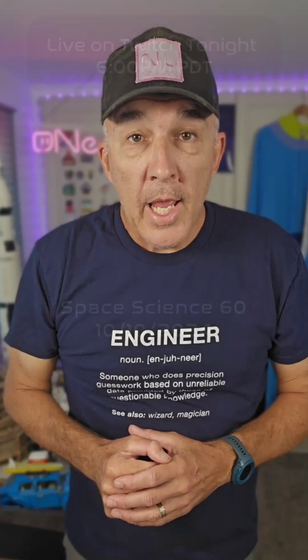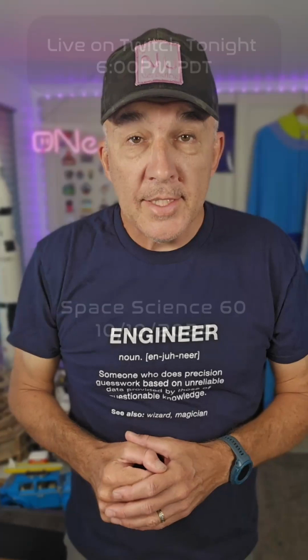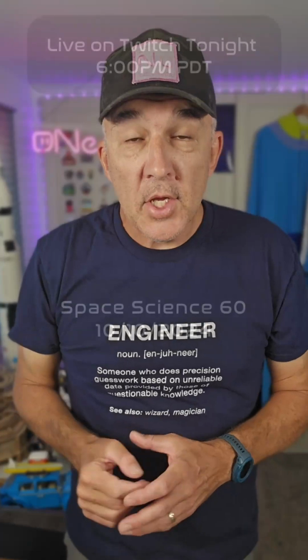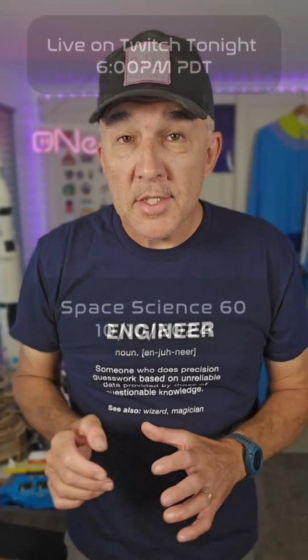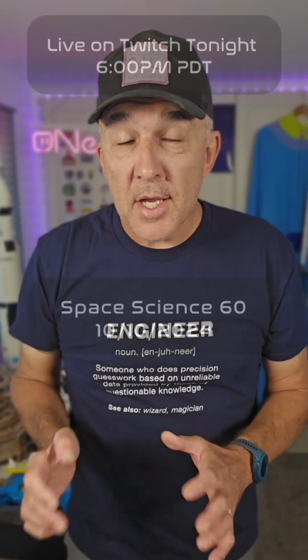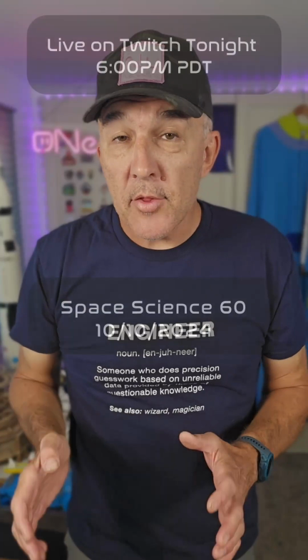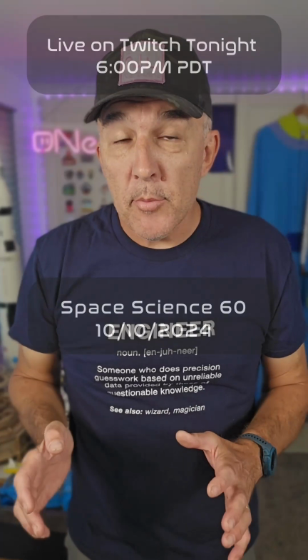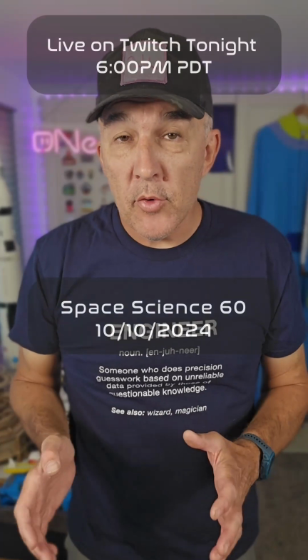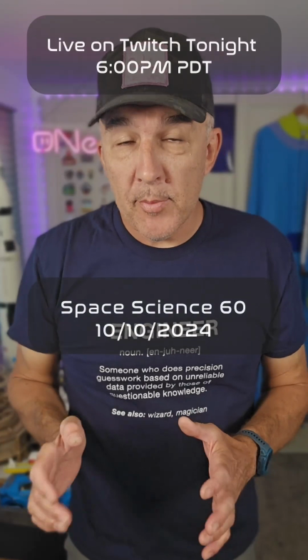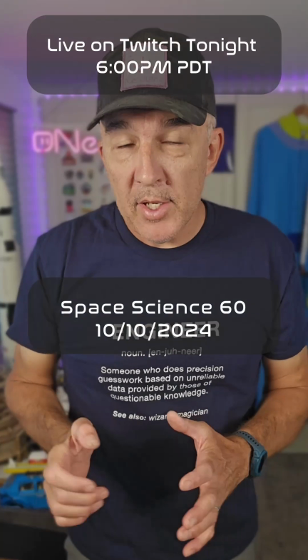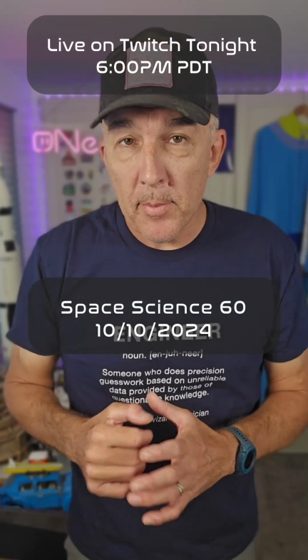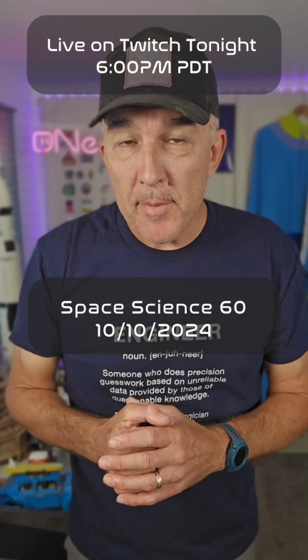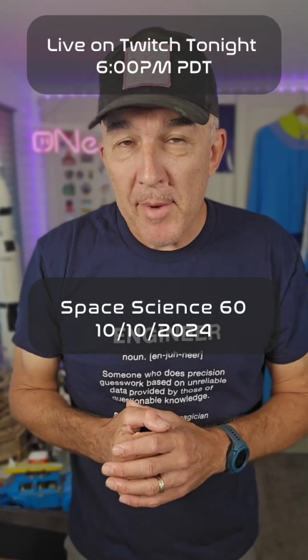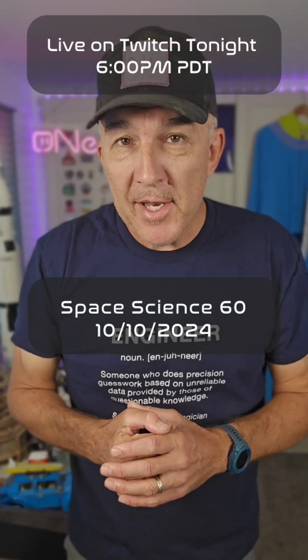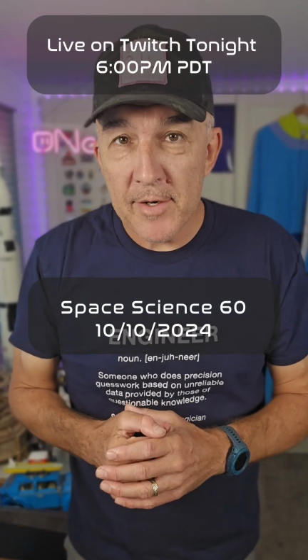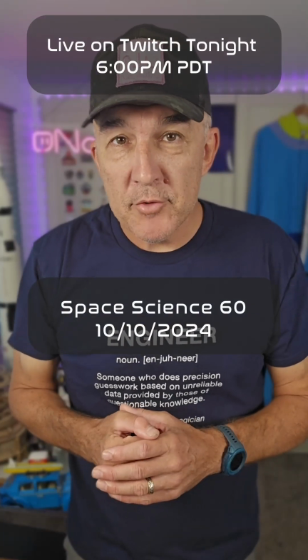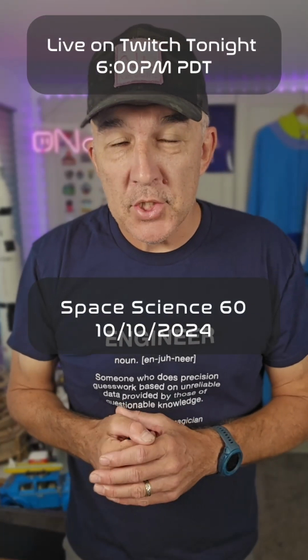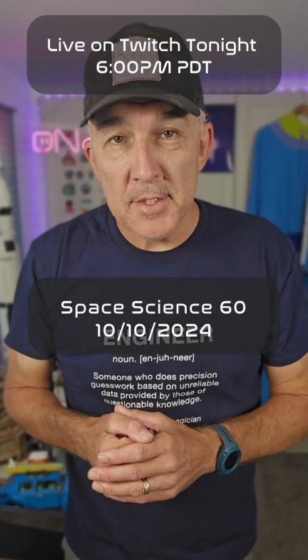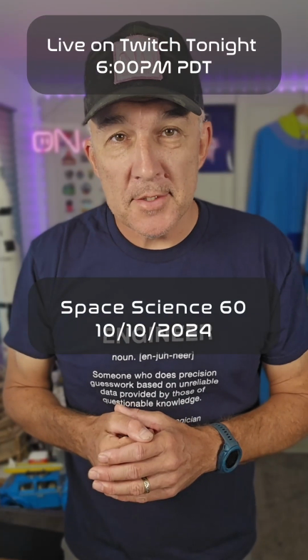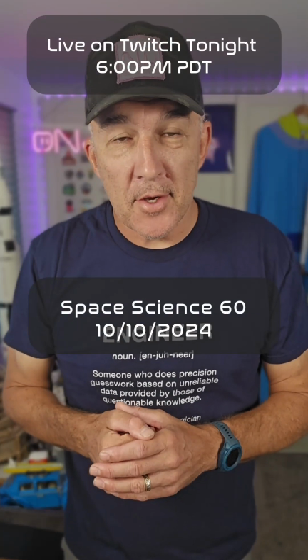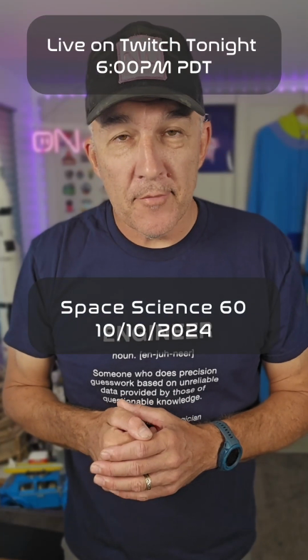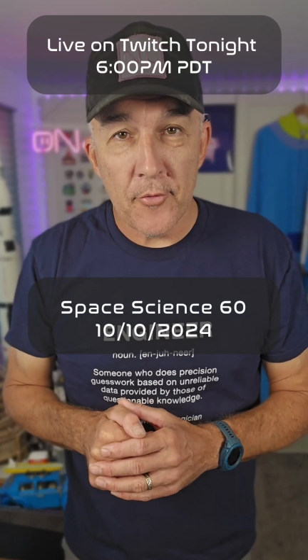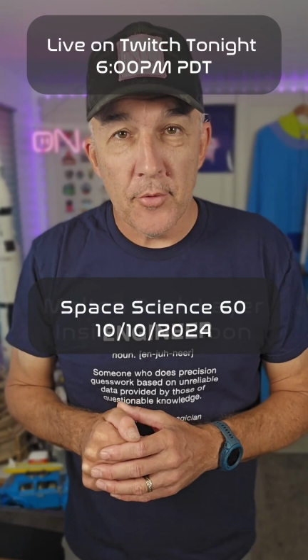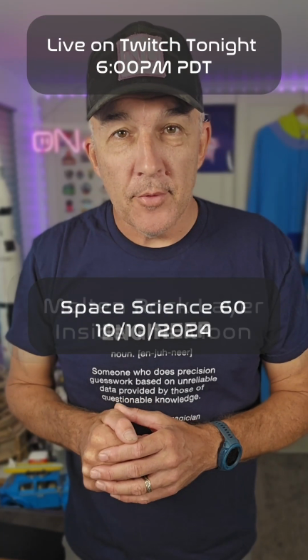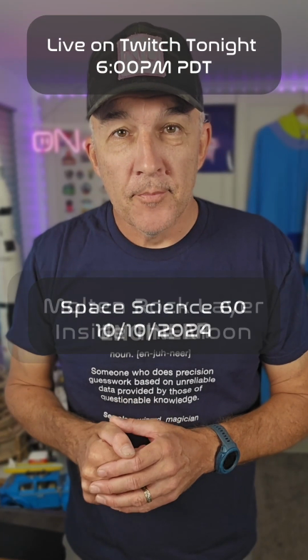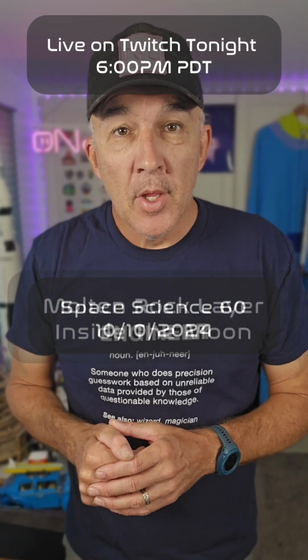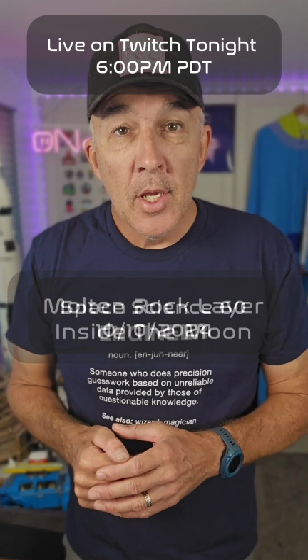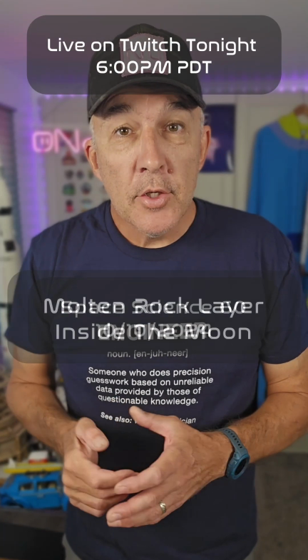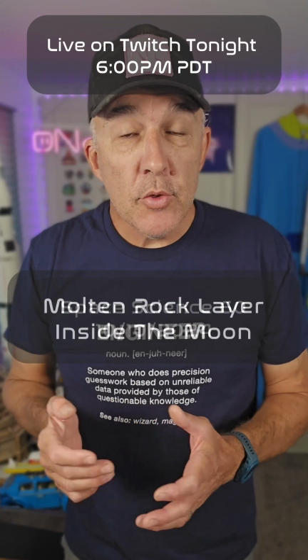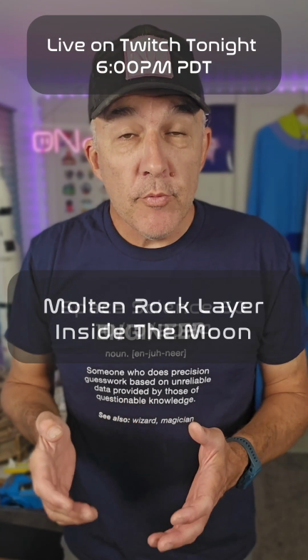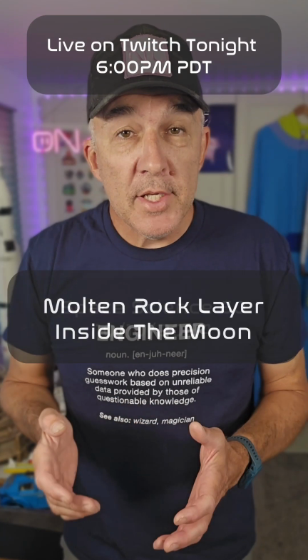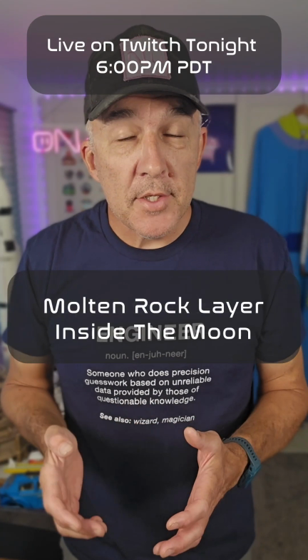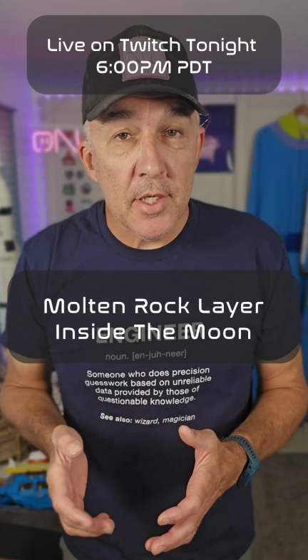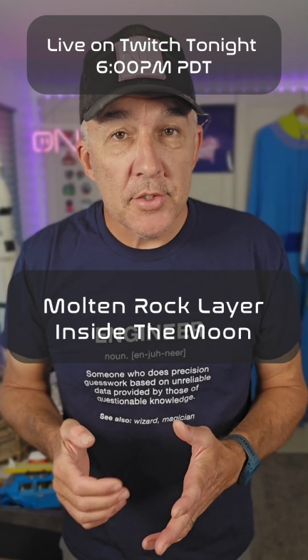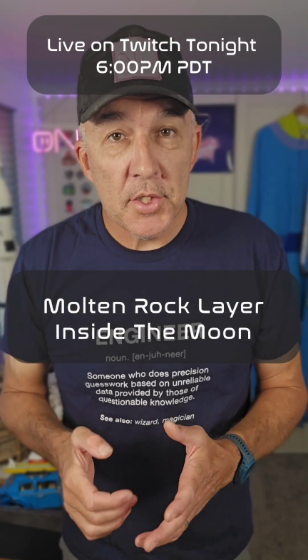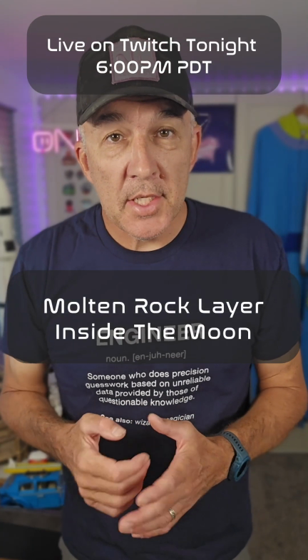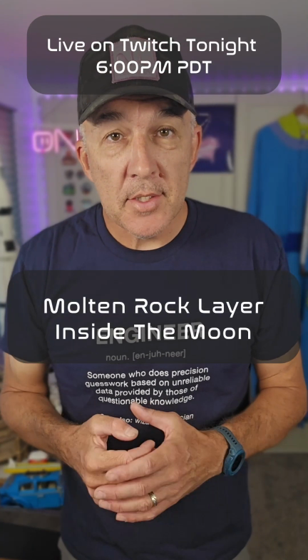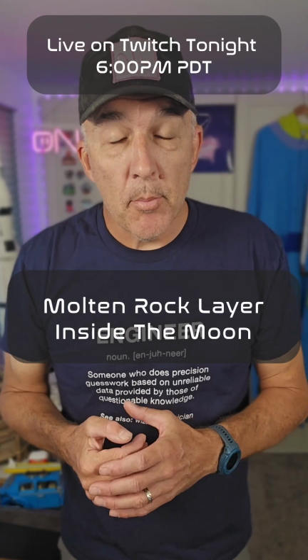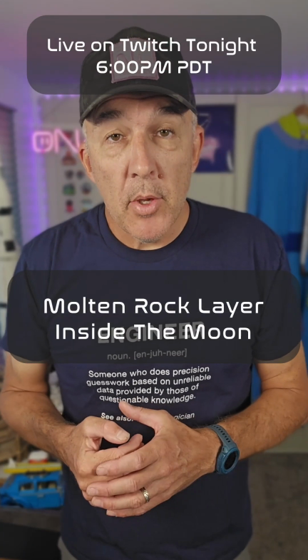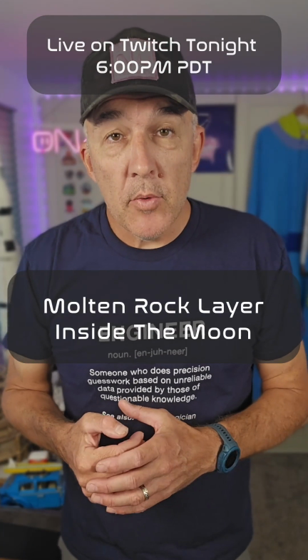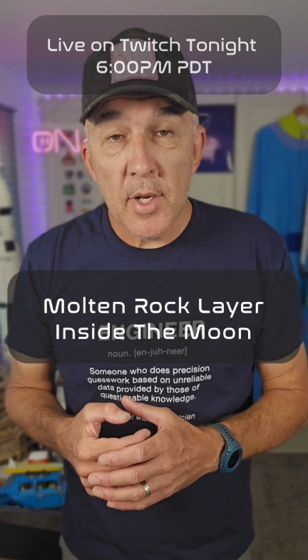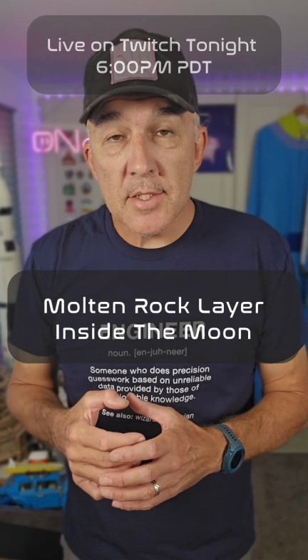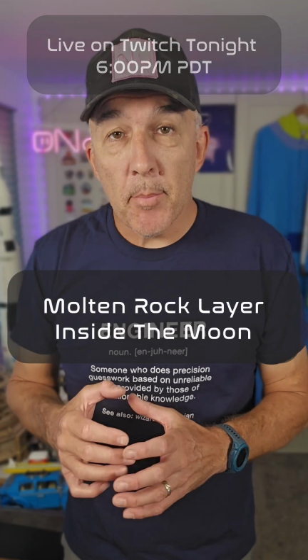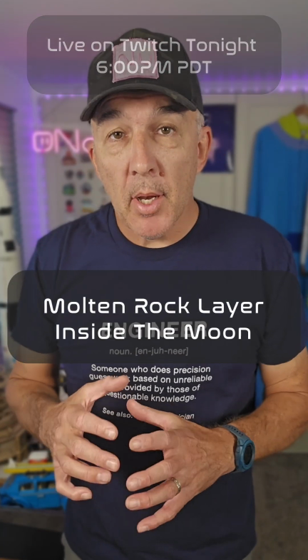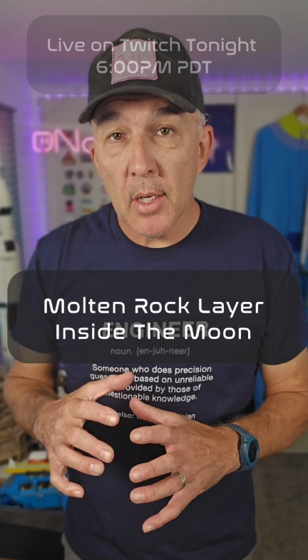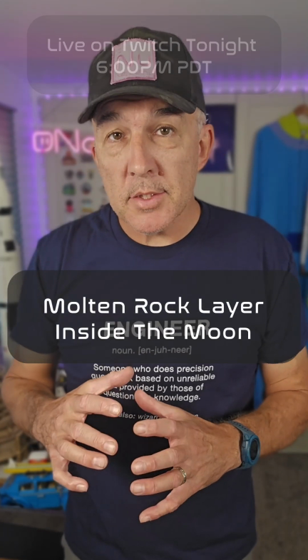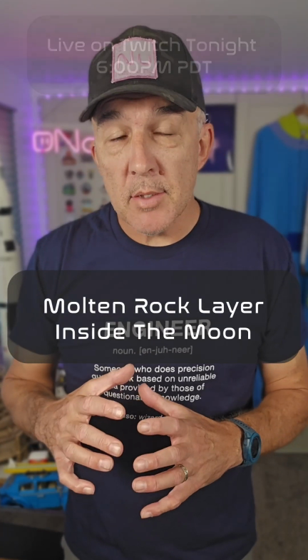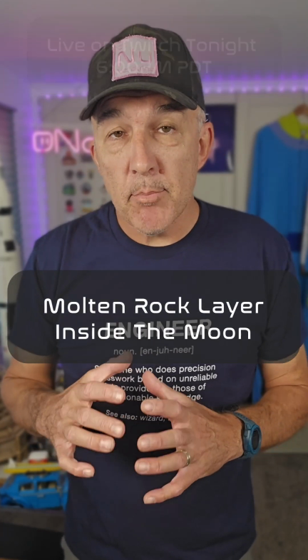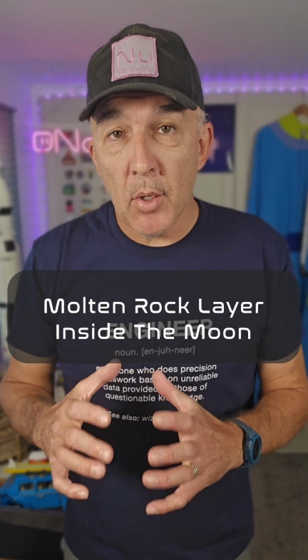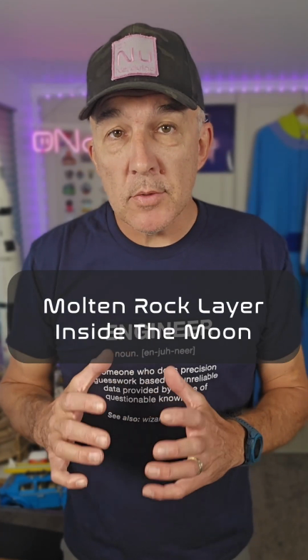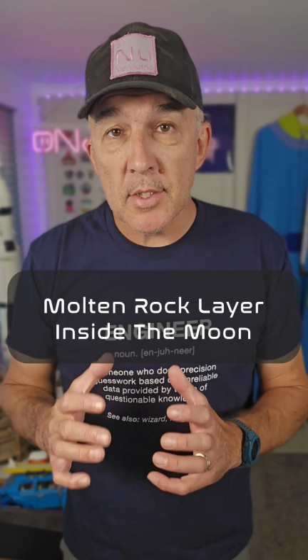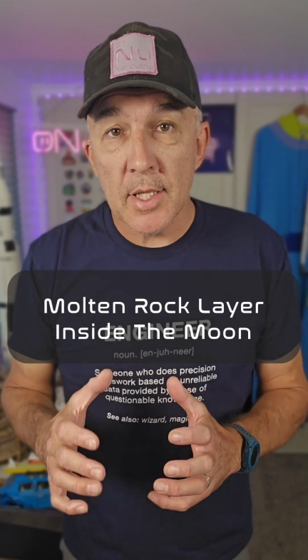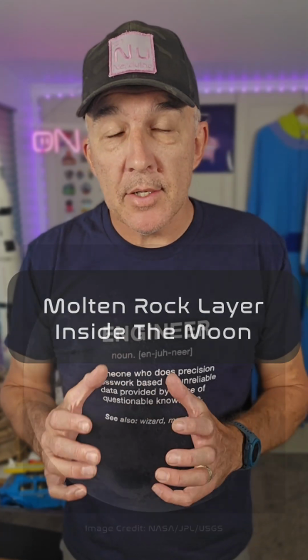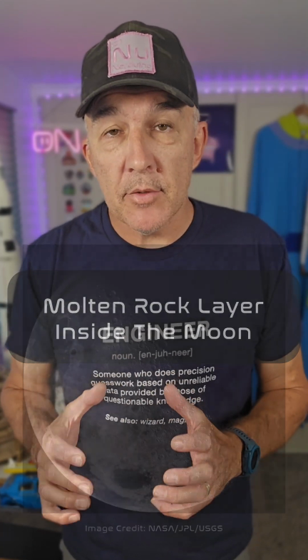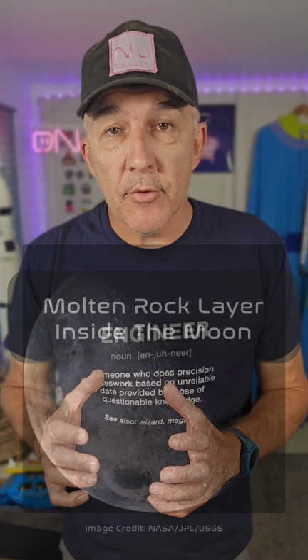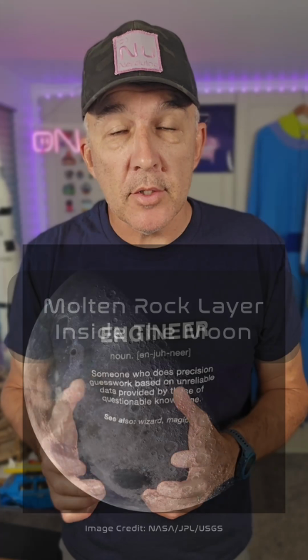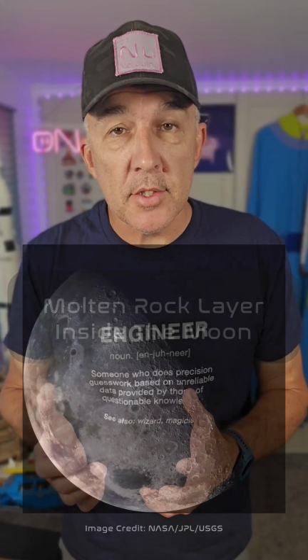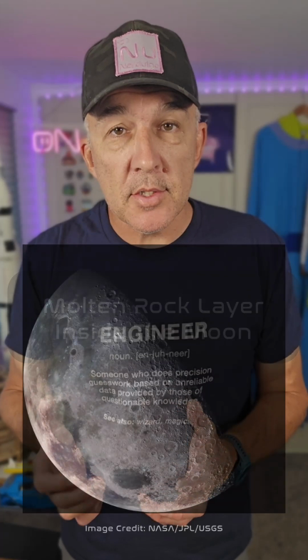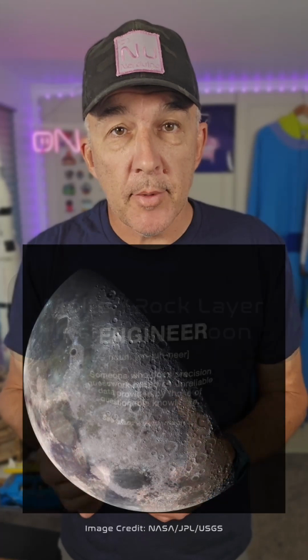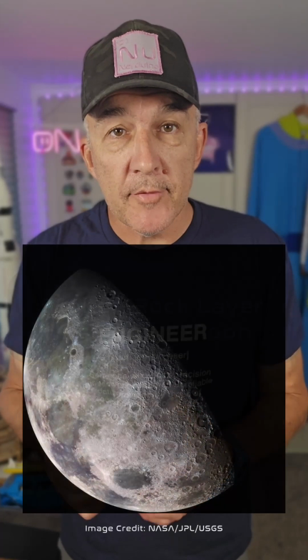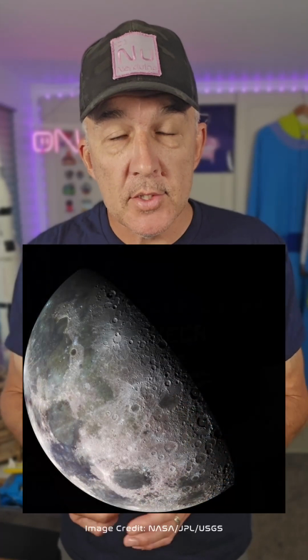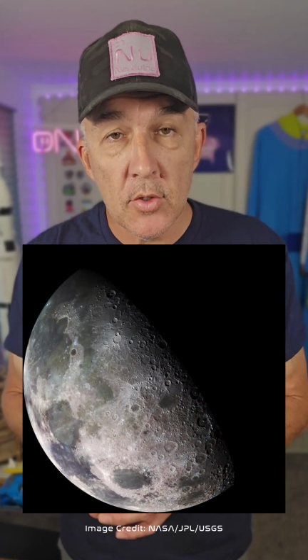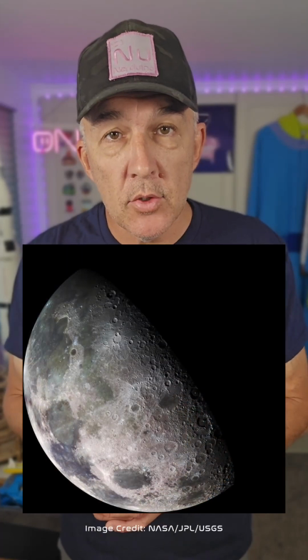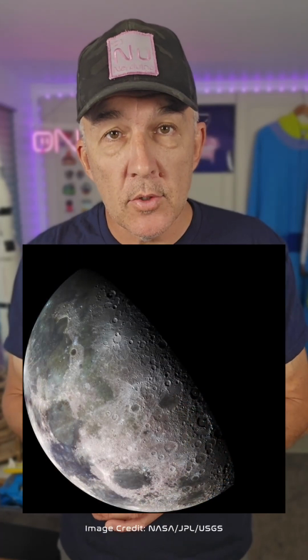It turns out the Moon may not be made out of cheese after all. New research suggests the Moon has a partially molten layer of rock just above its core.